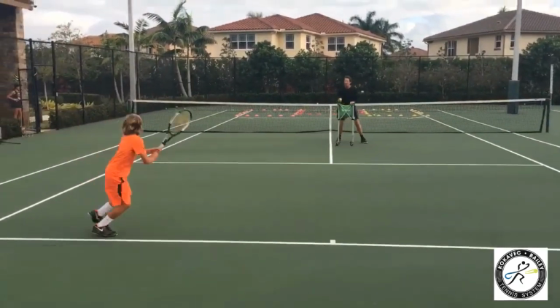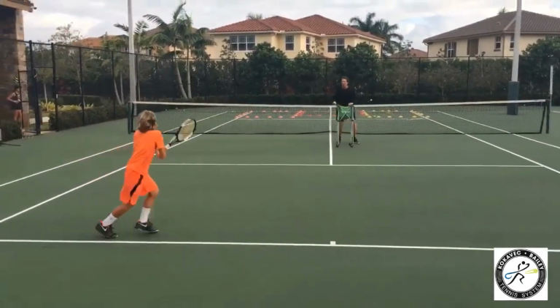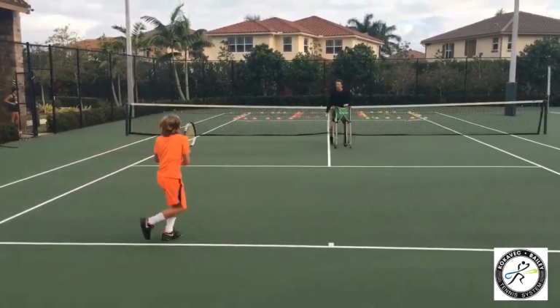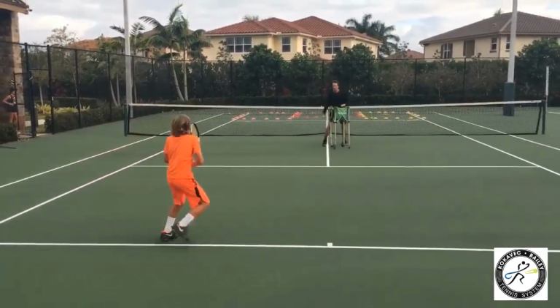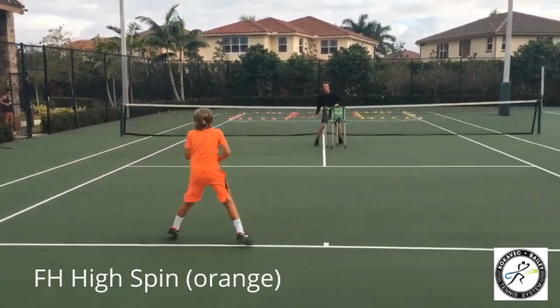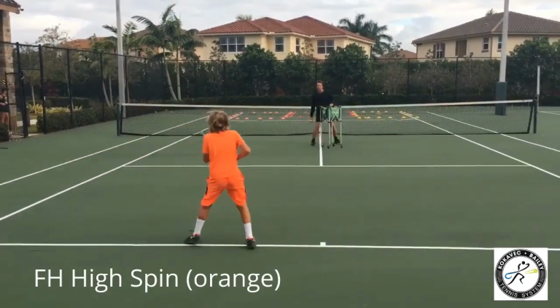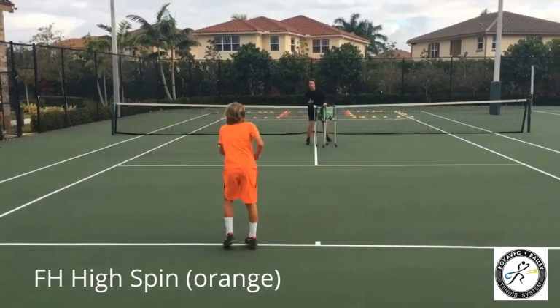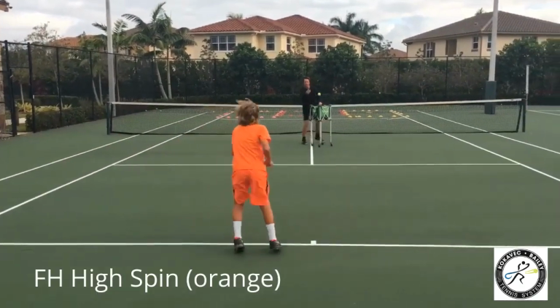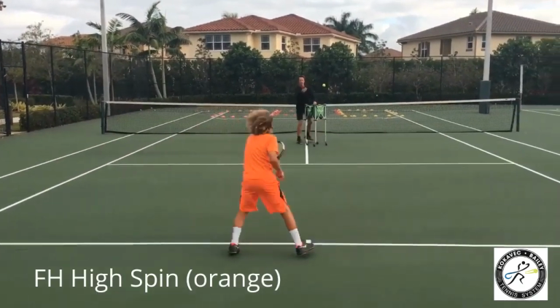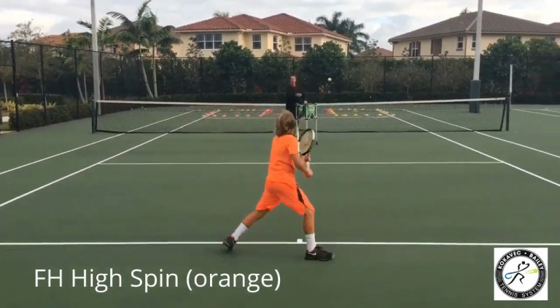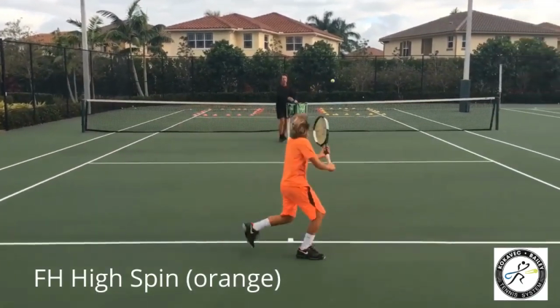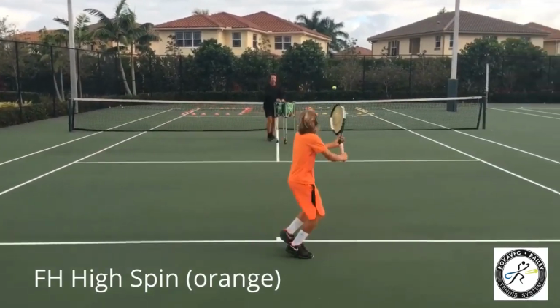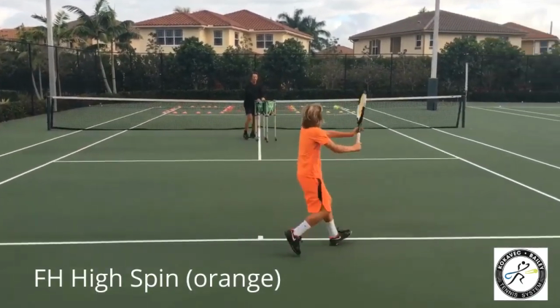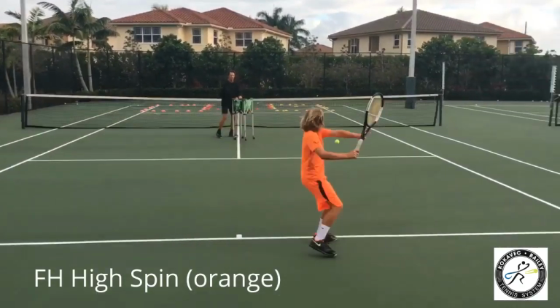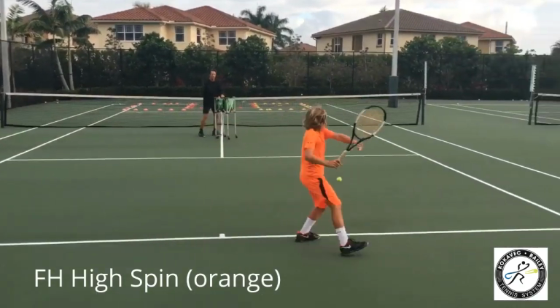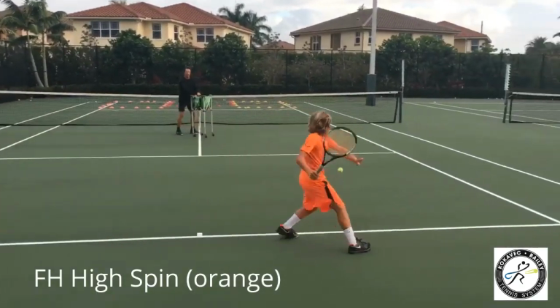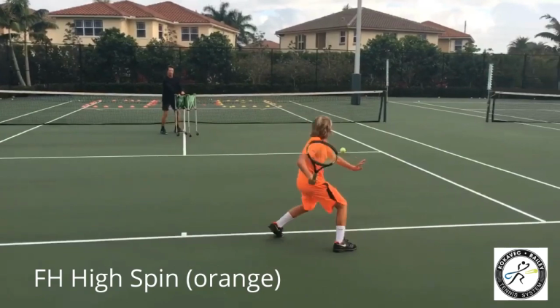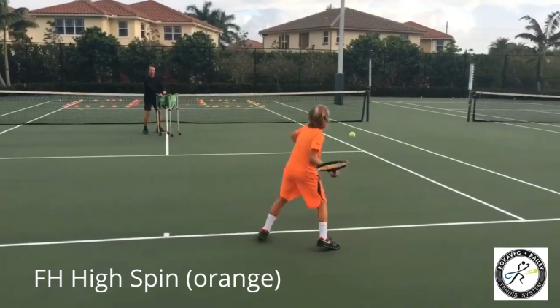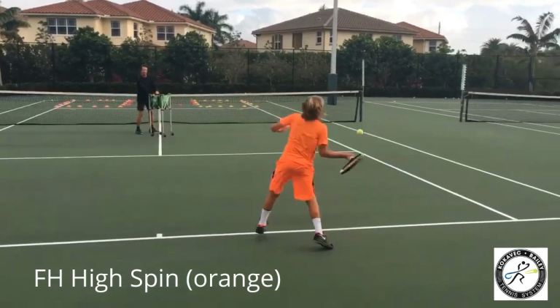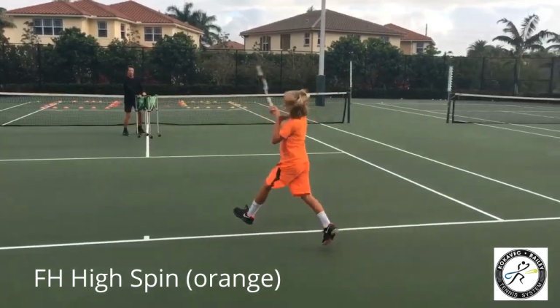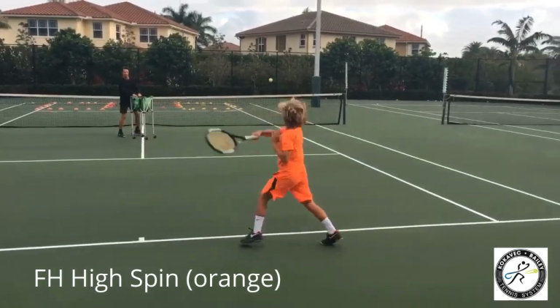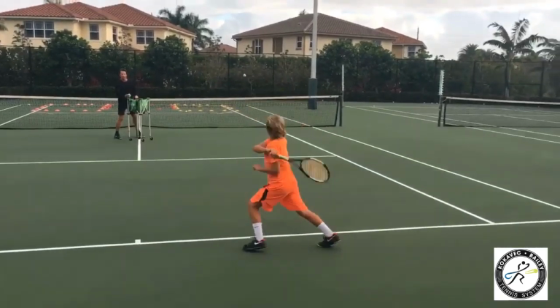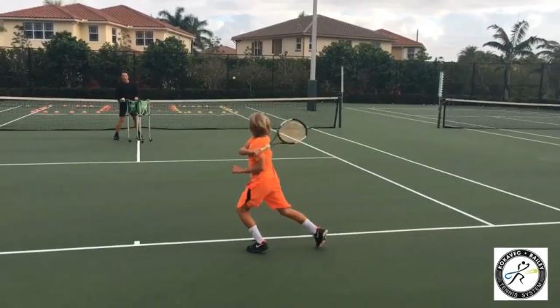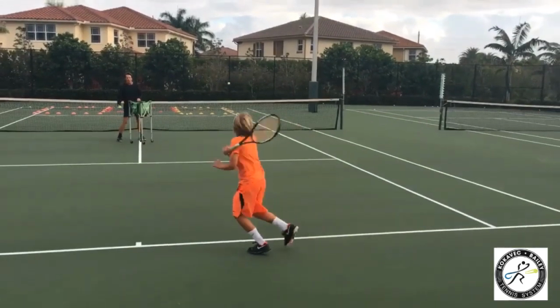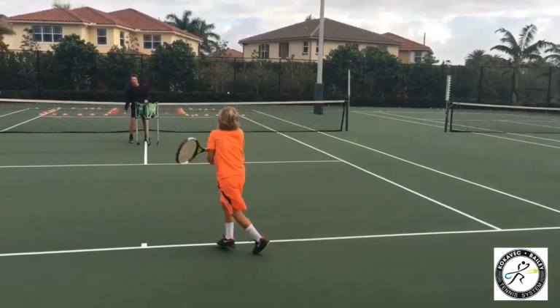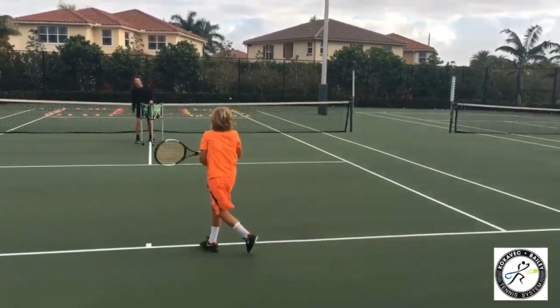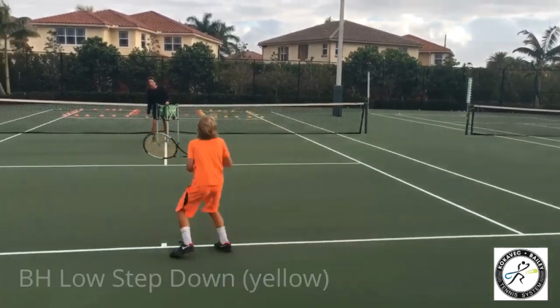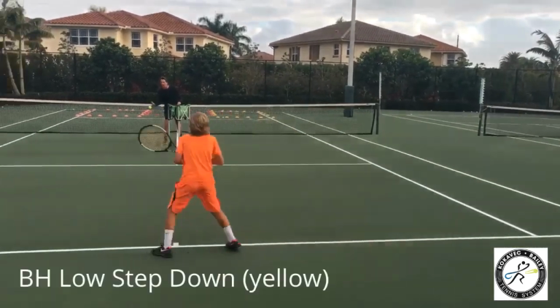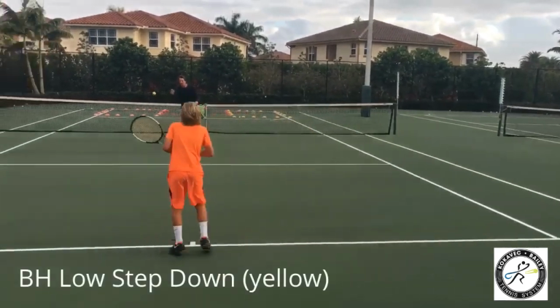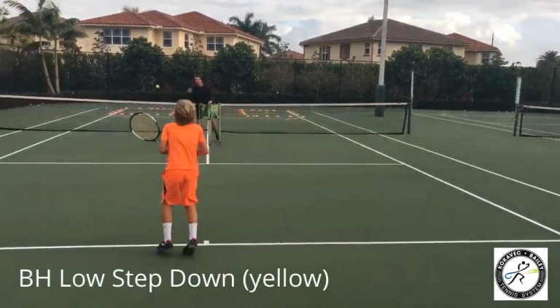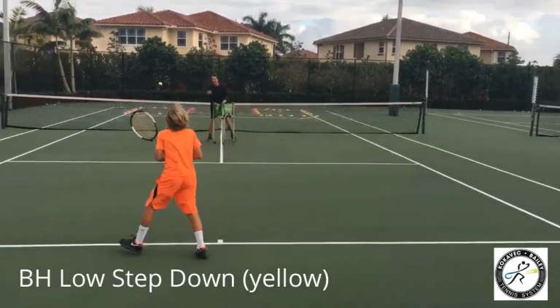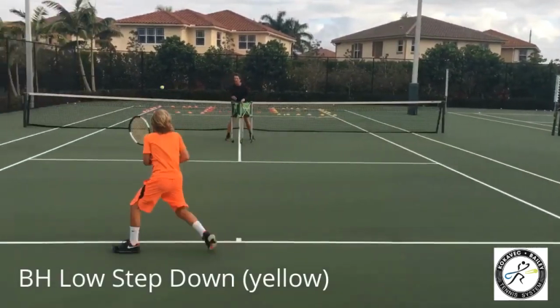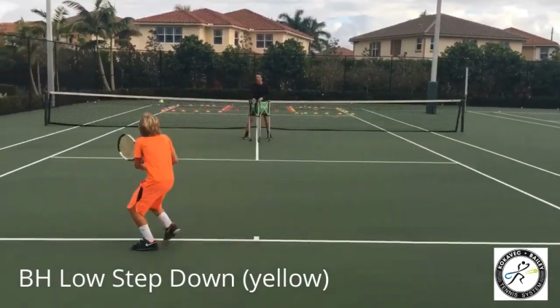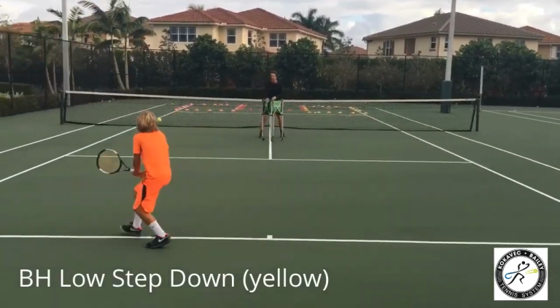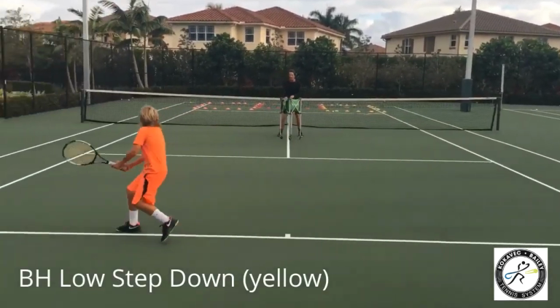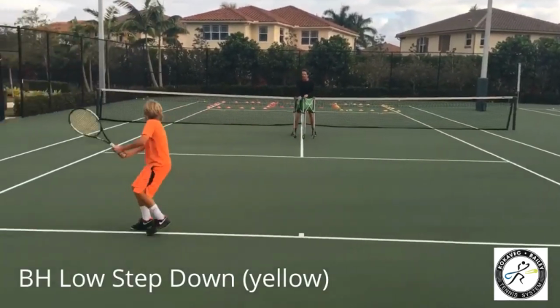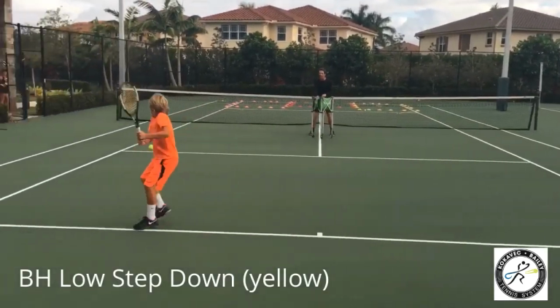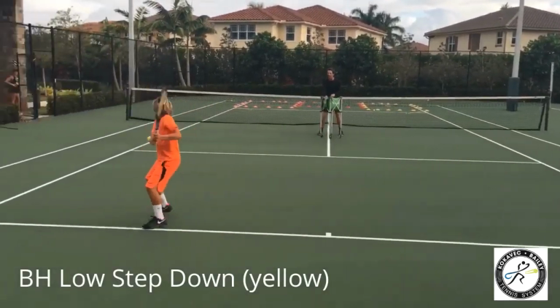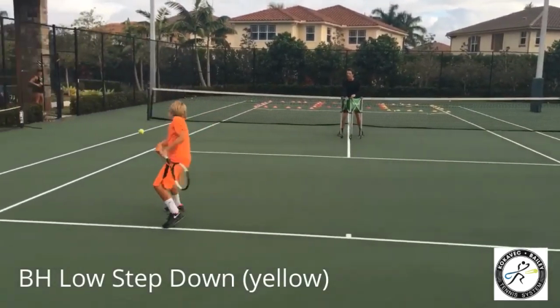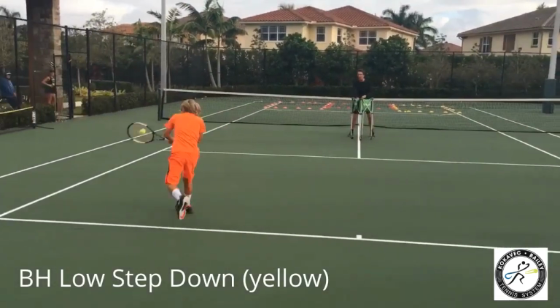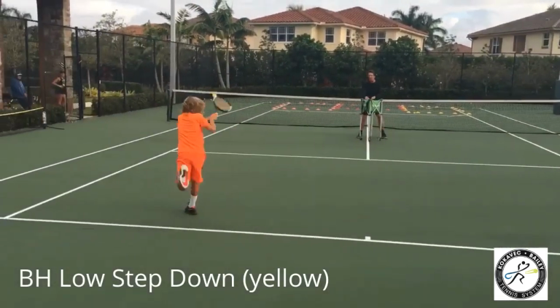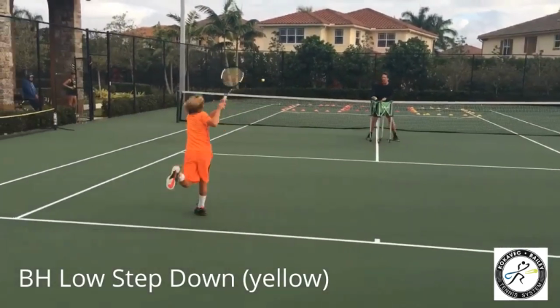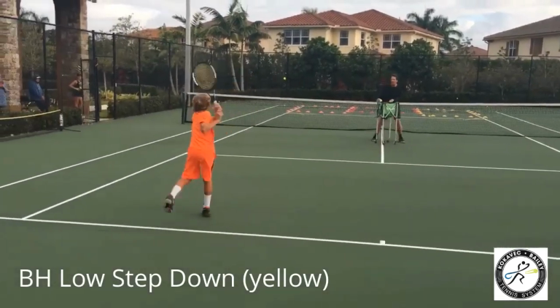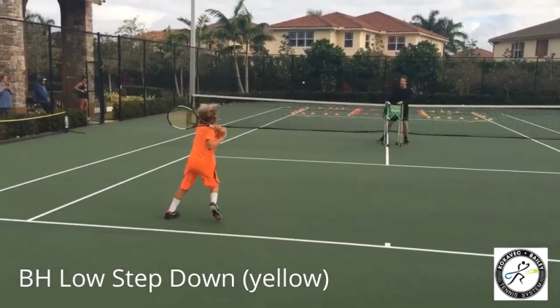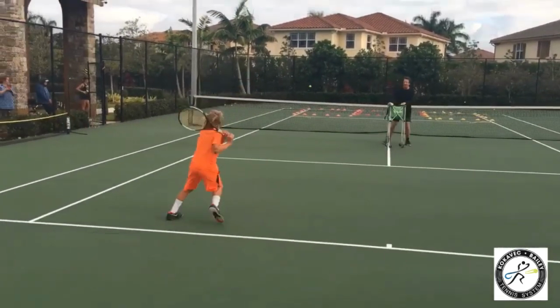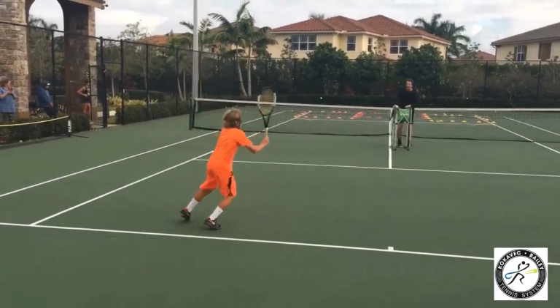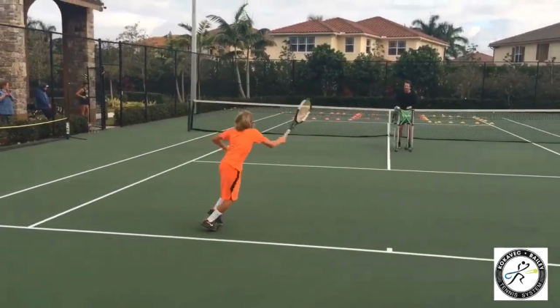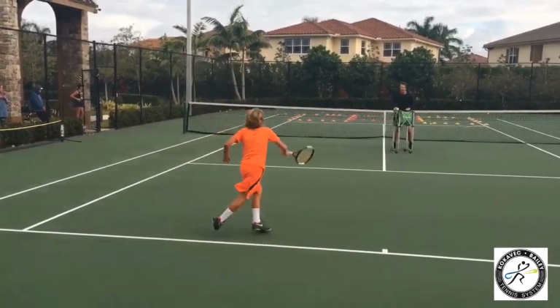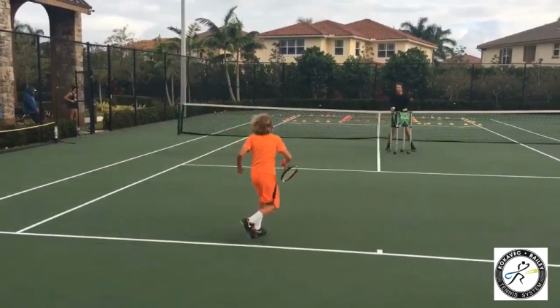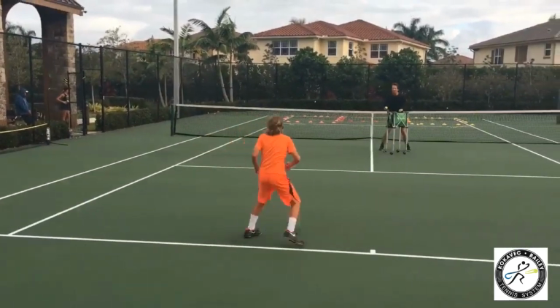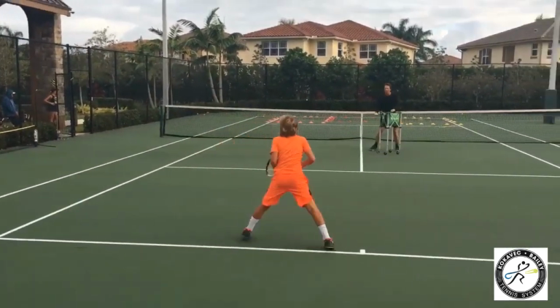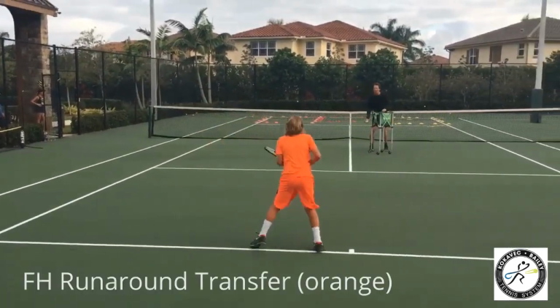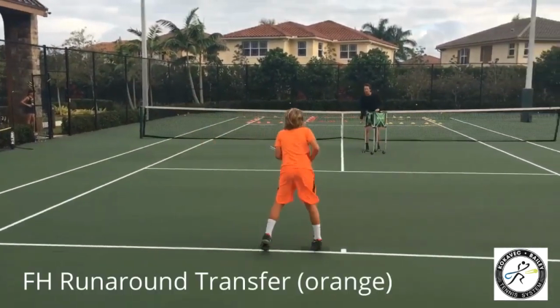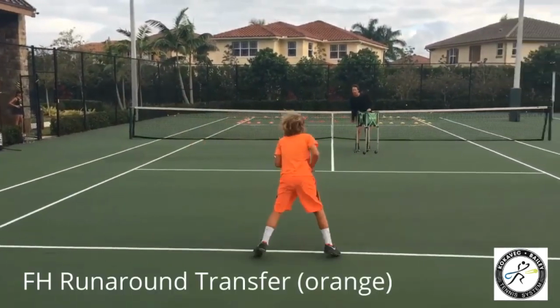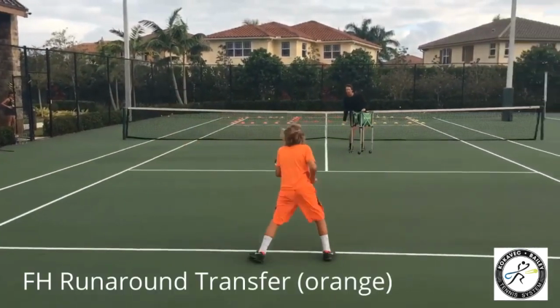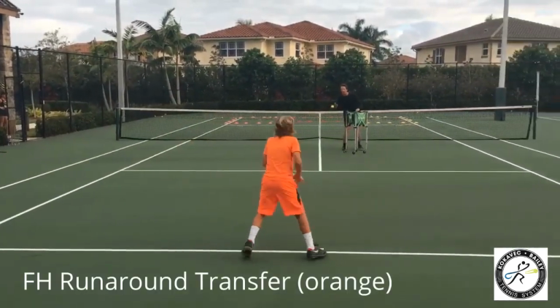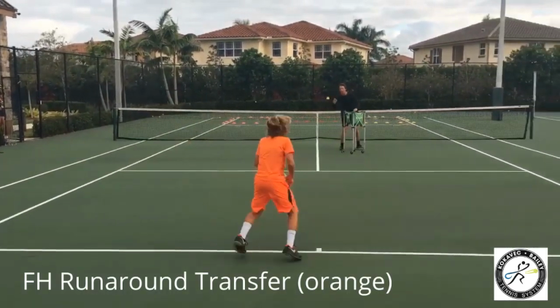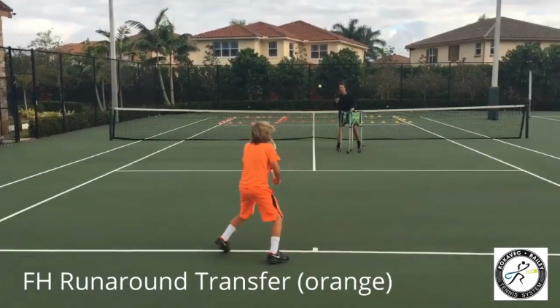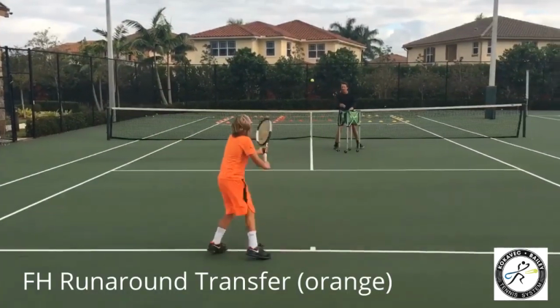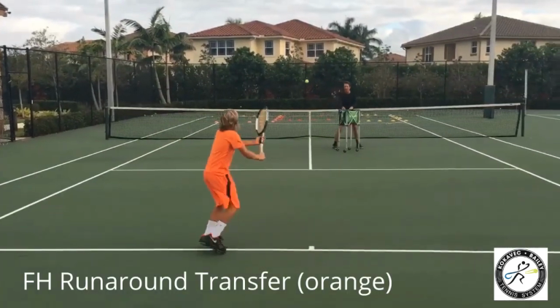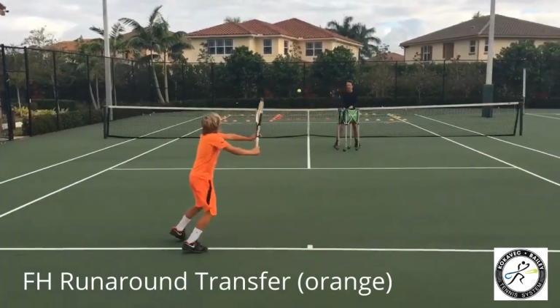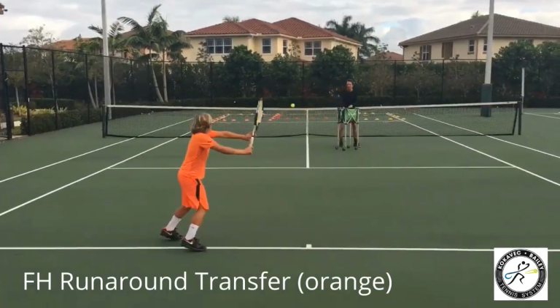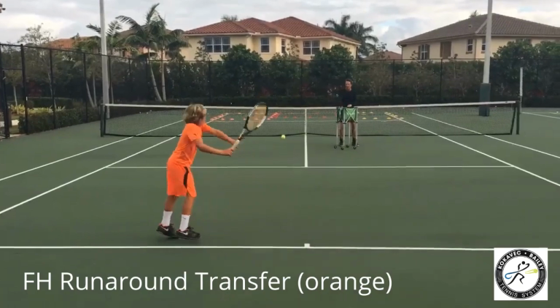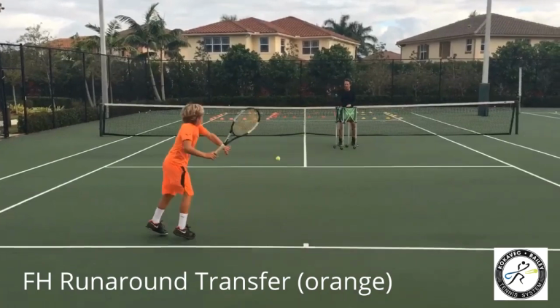High spin, down the line, spin the hip. High step down, kick the leg back. Looking fantastic. Run around transfer, down the line, kick.